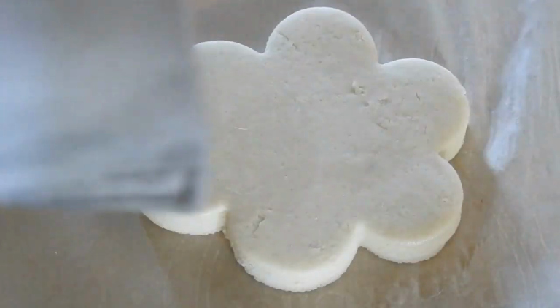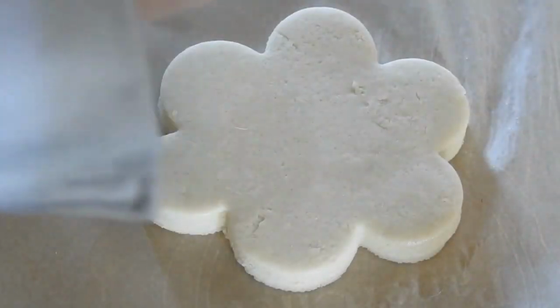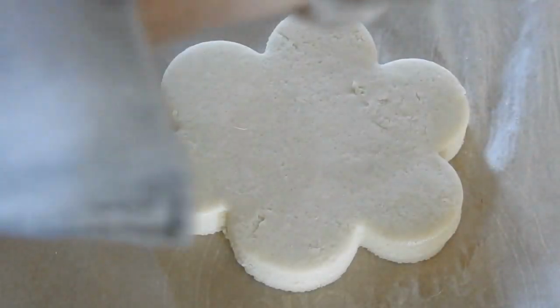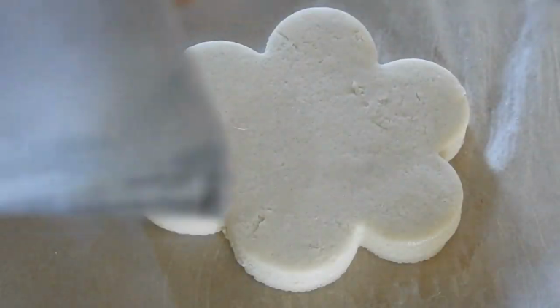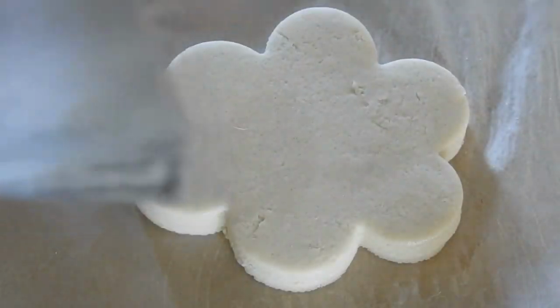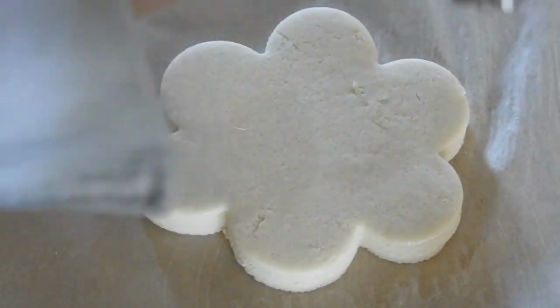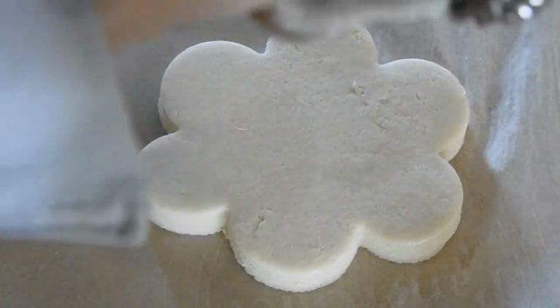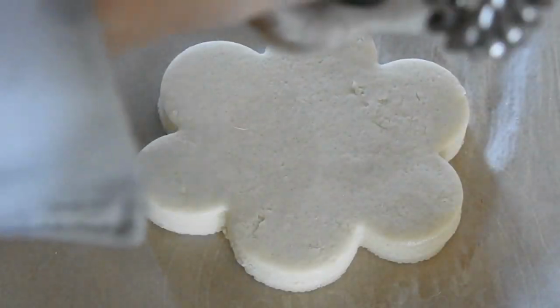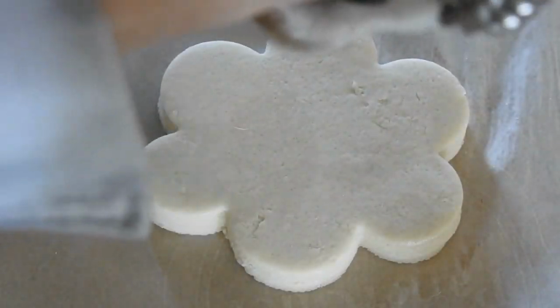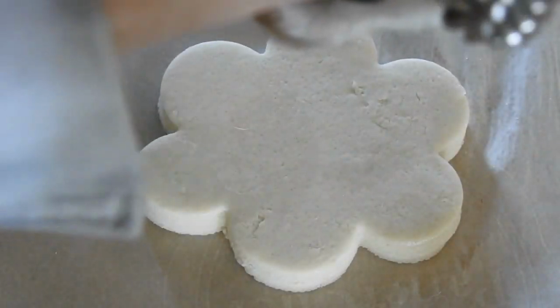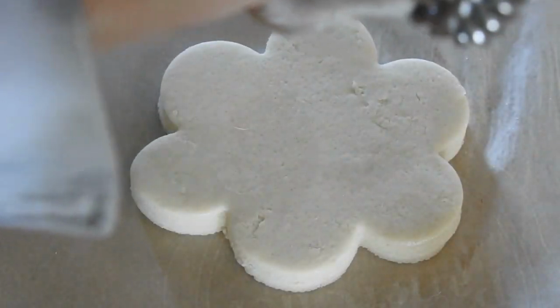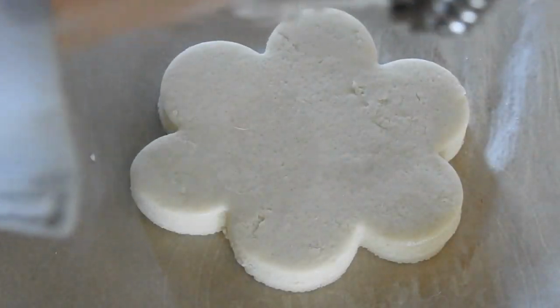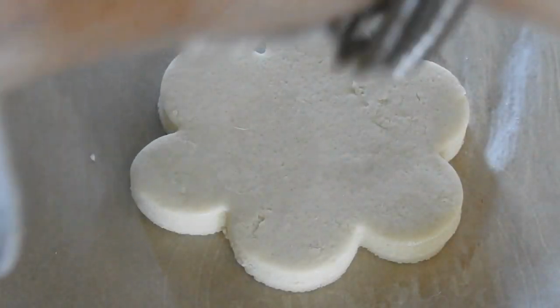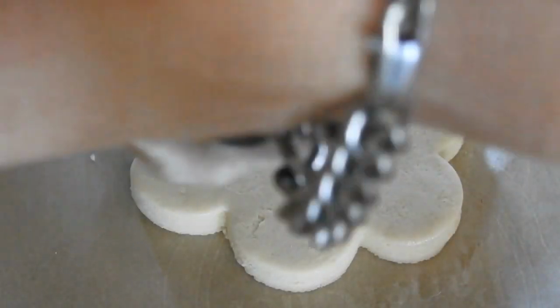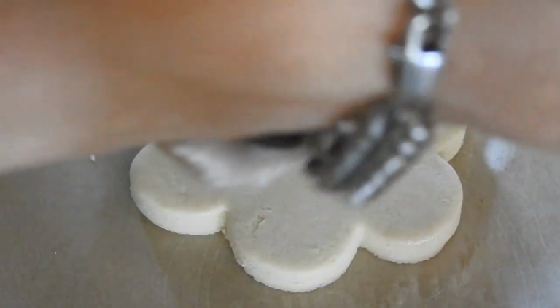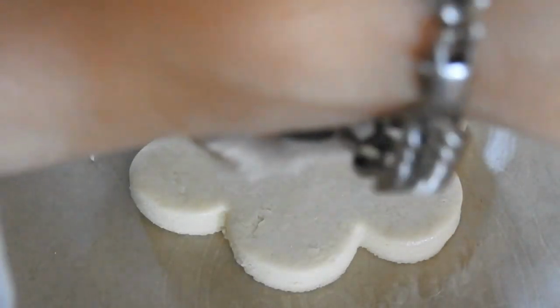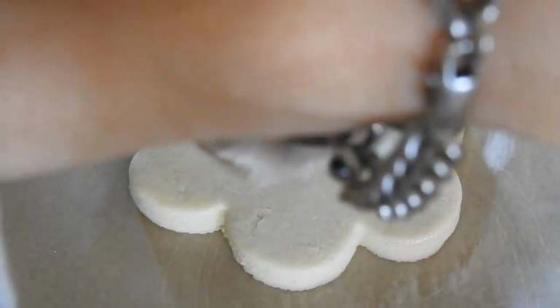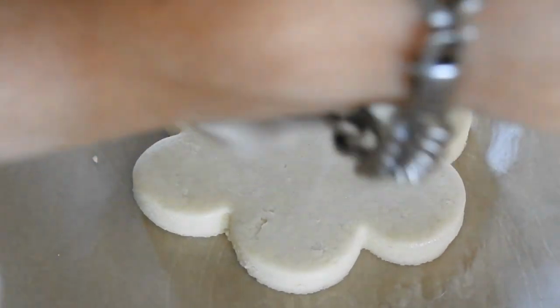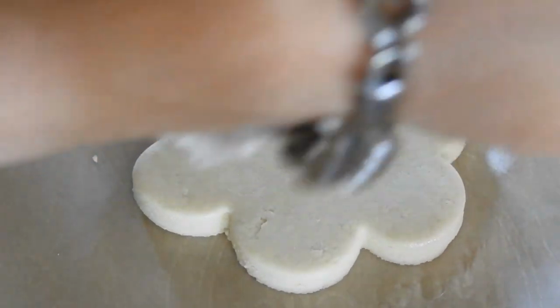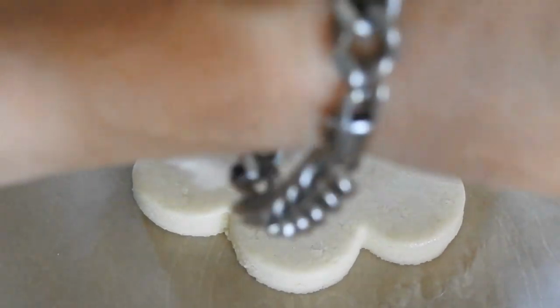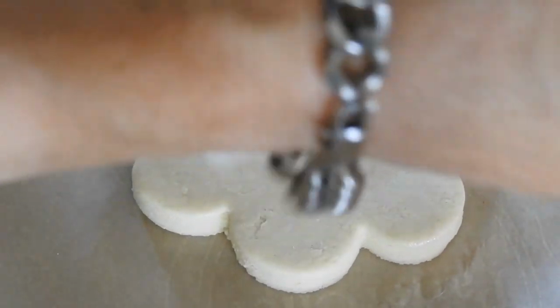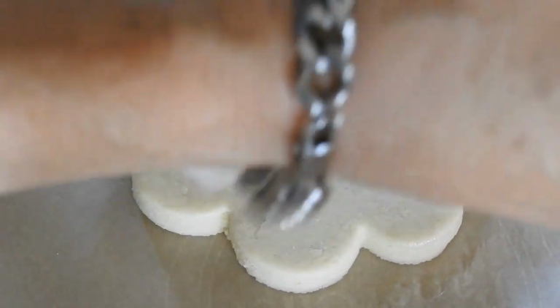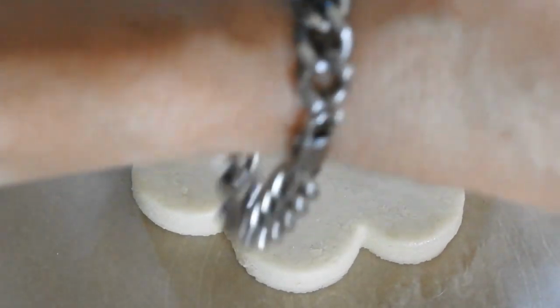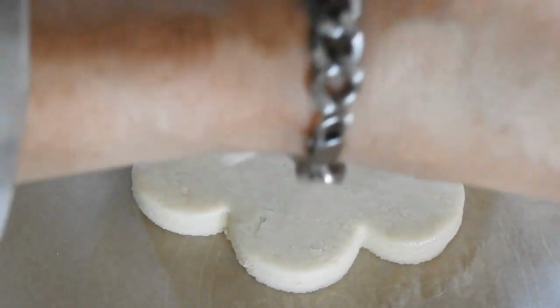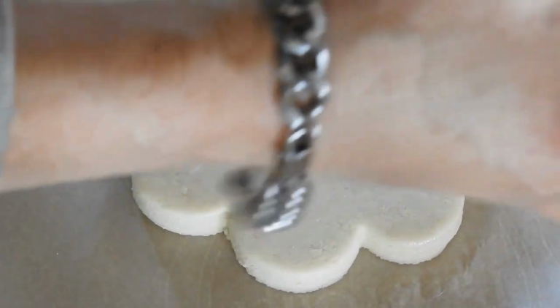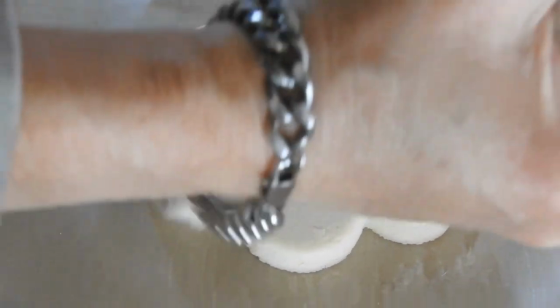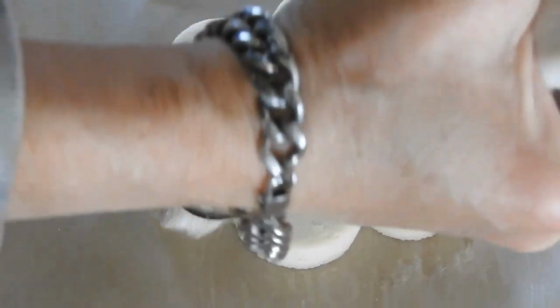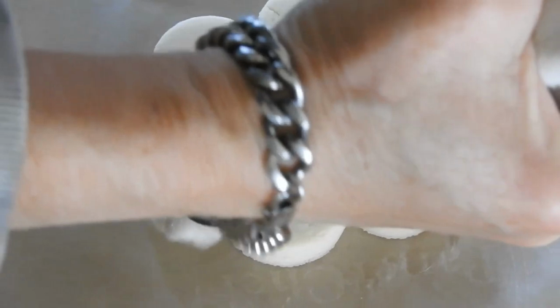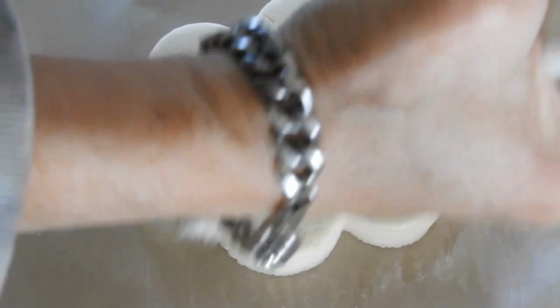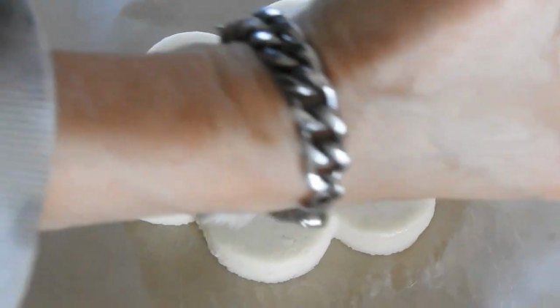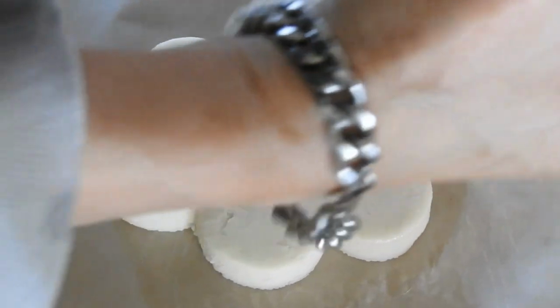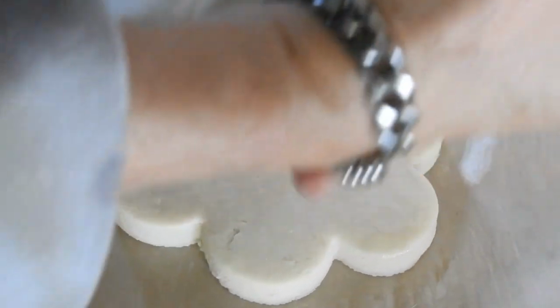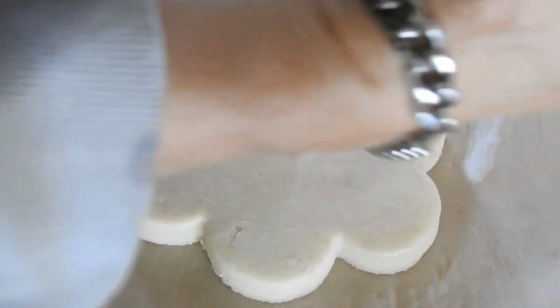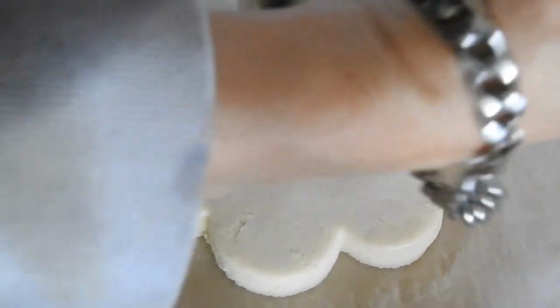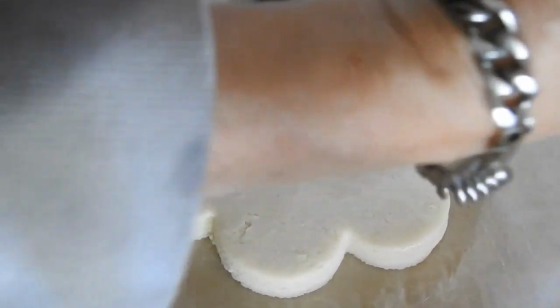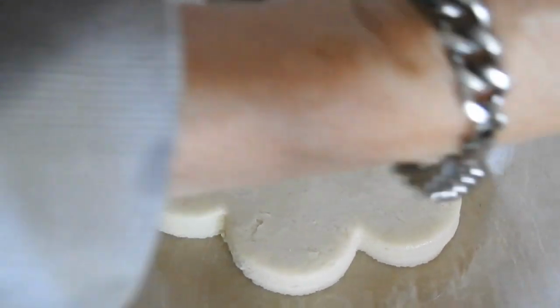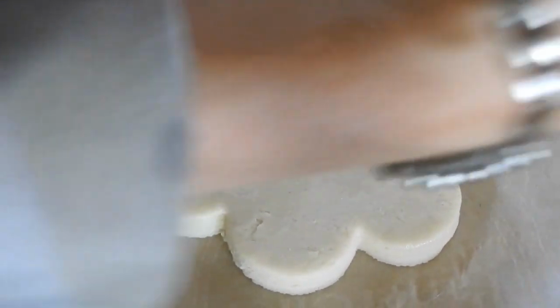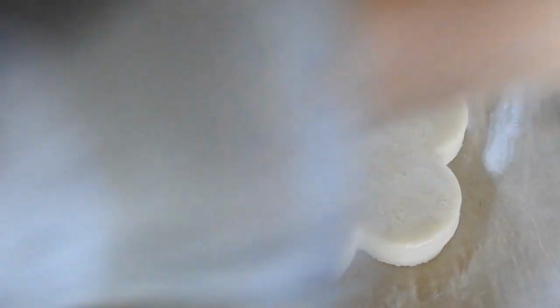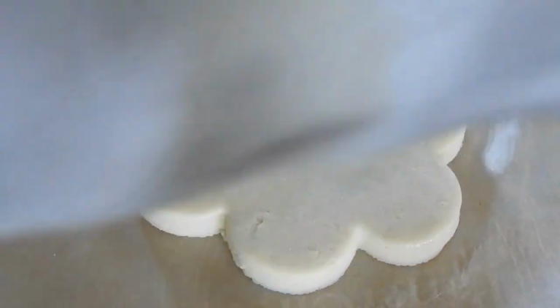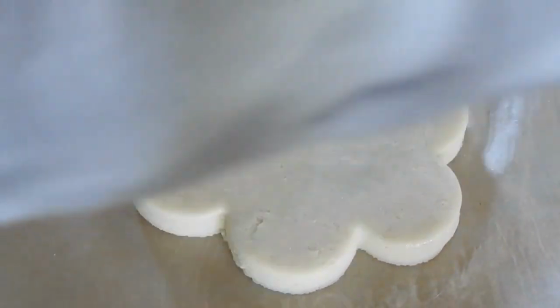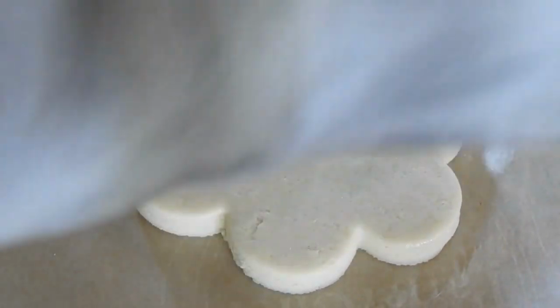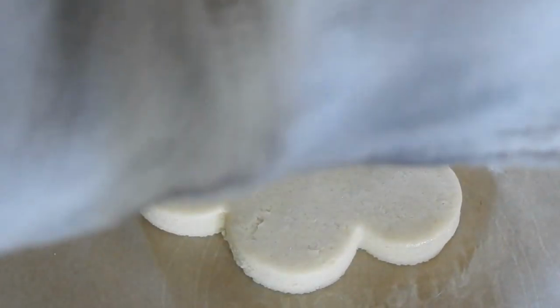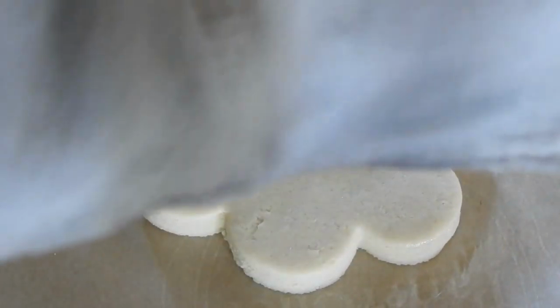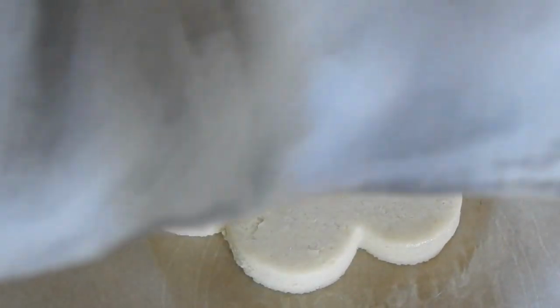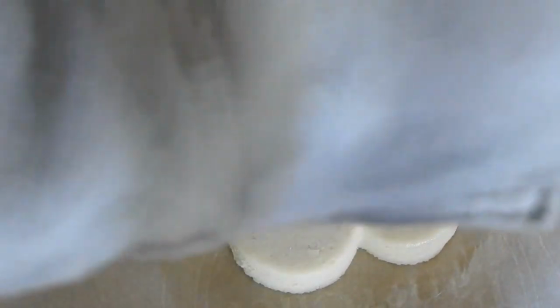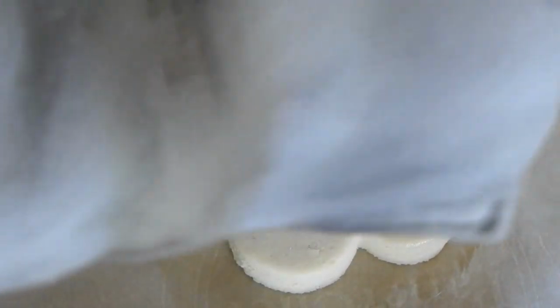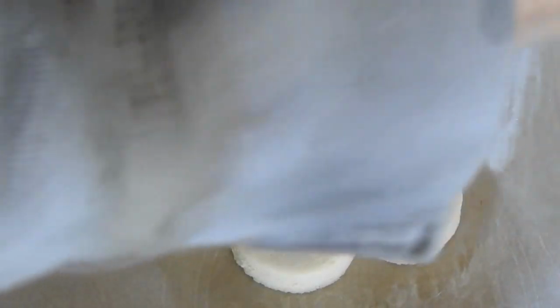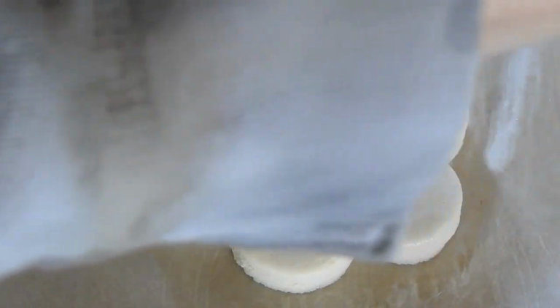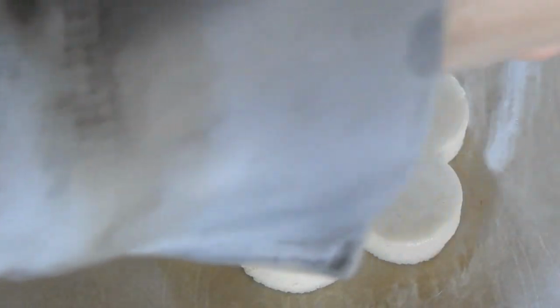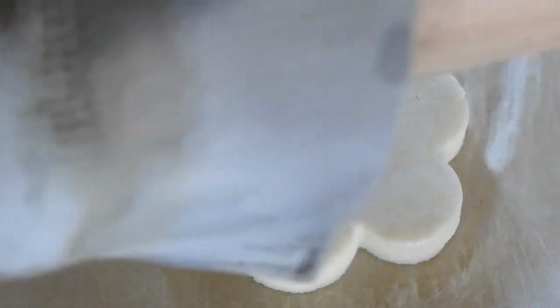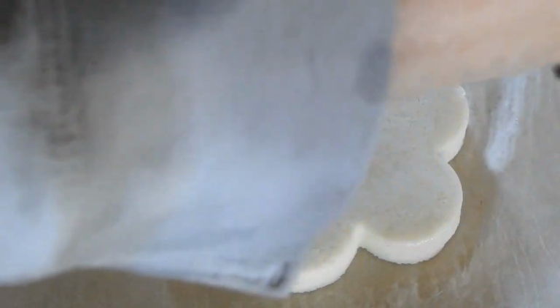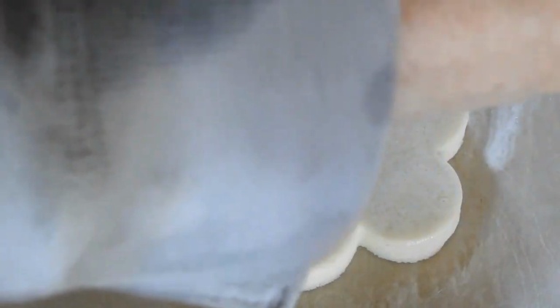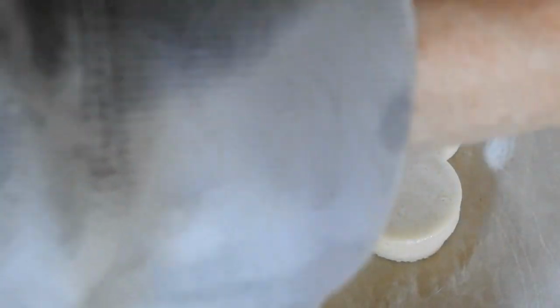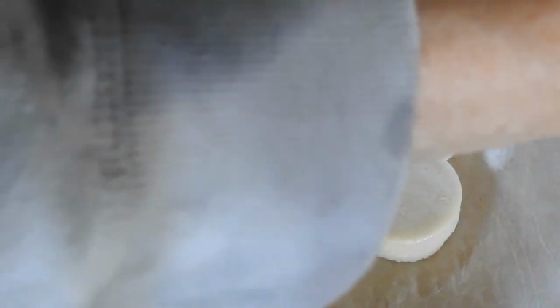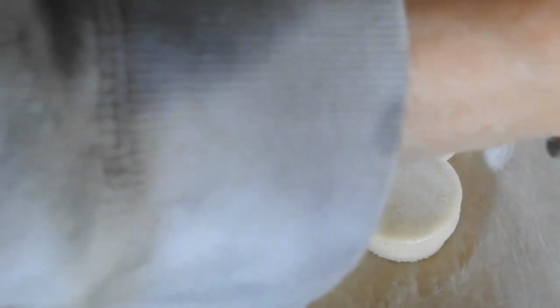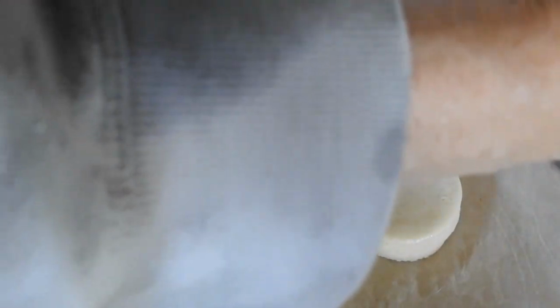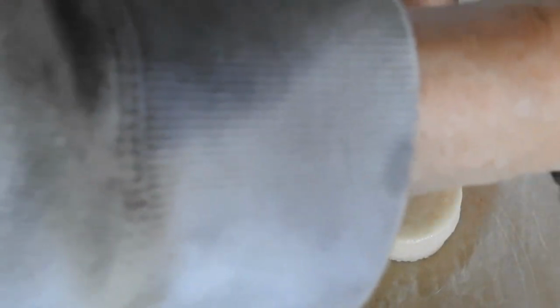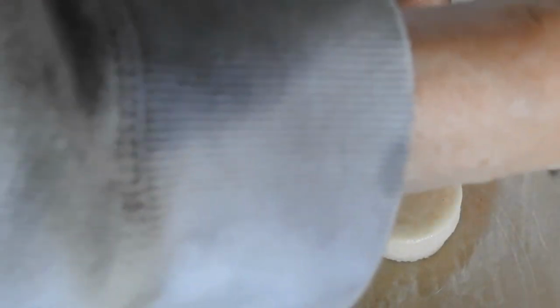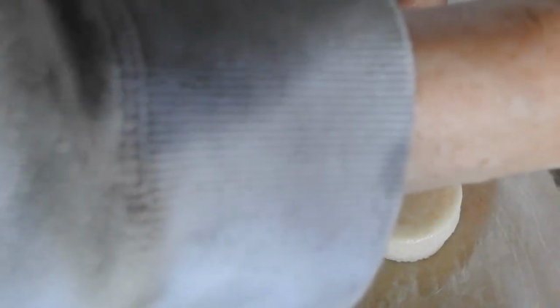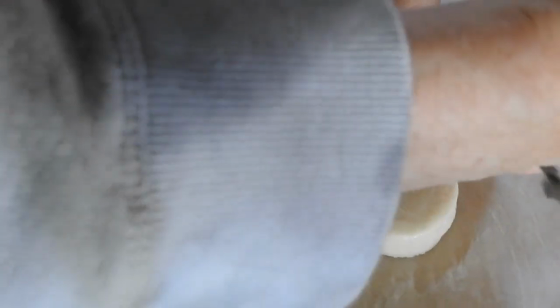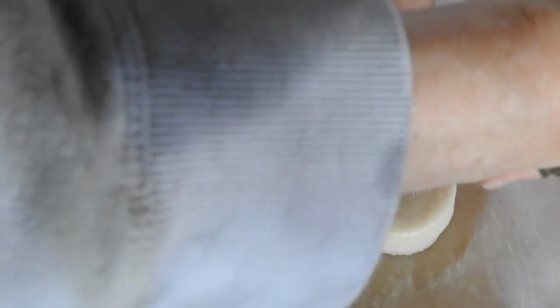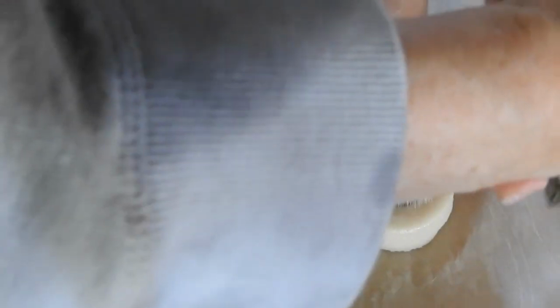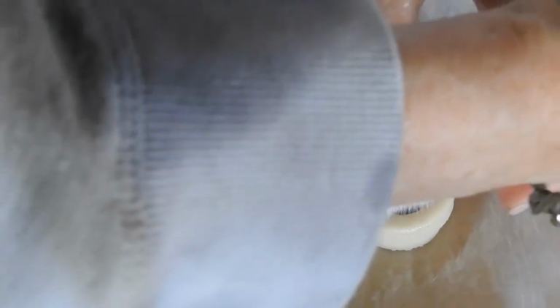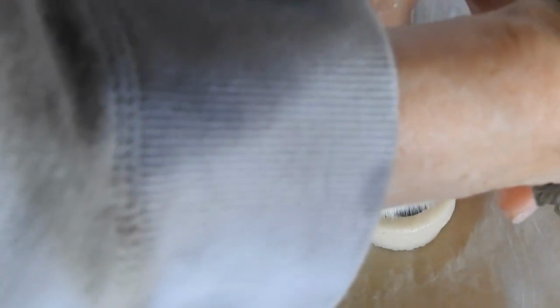Here we go — here comes an Aspen paw. Come on over here, baby. There you go. That's a good girl. You know that it's not right to stick your paw on things.